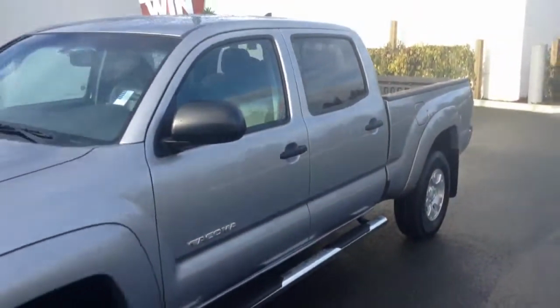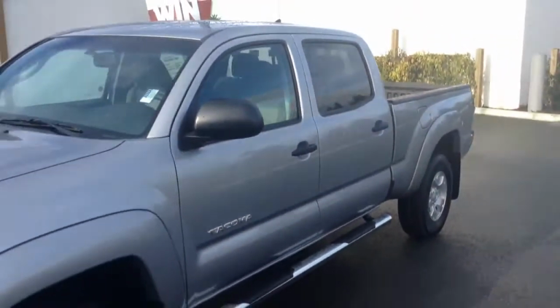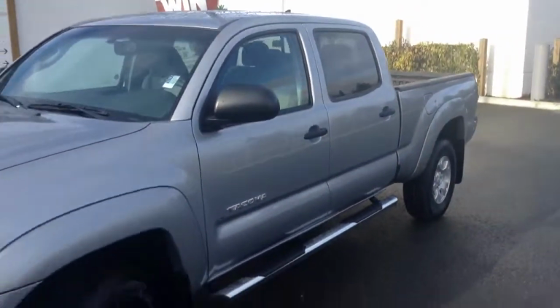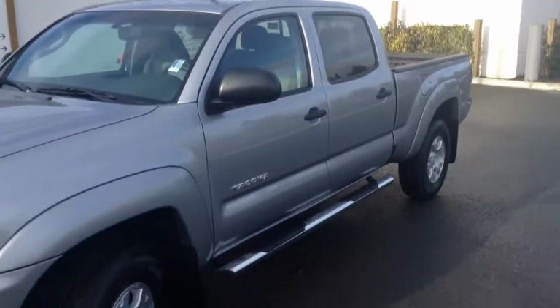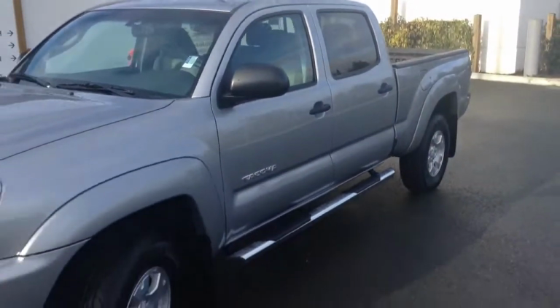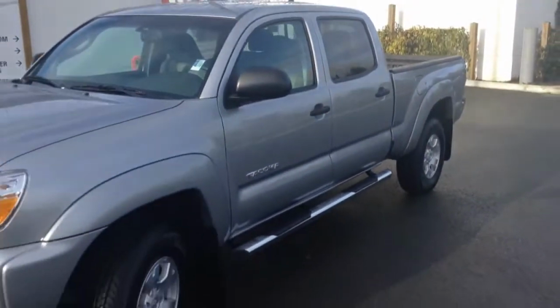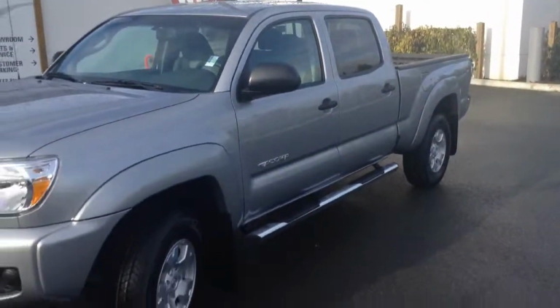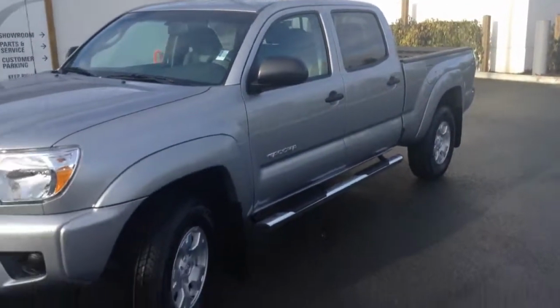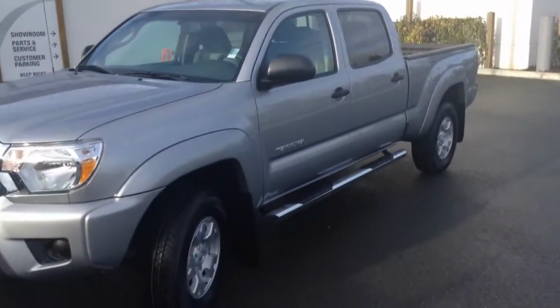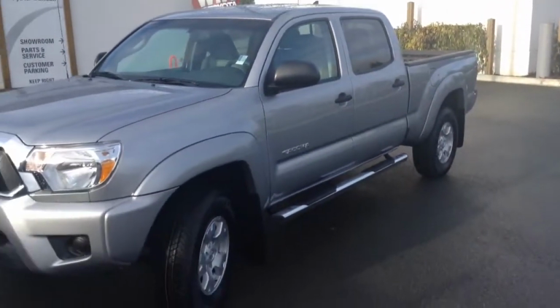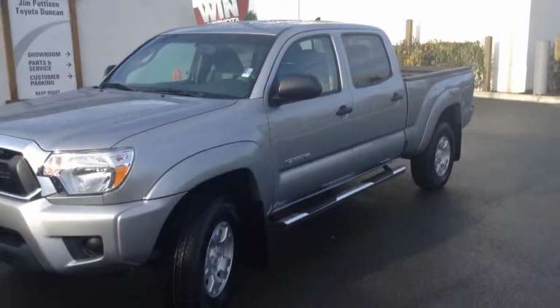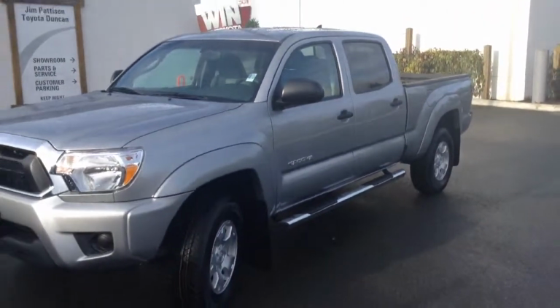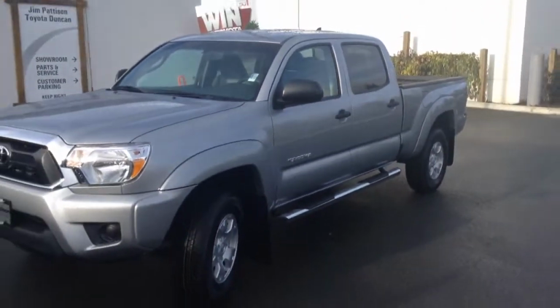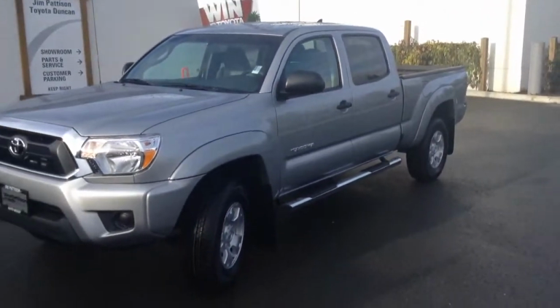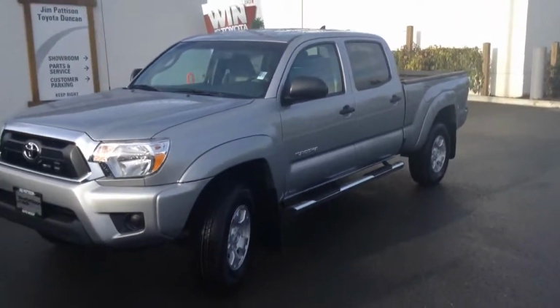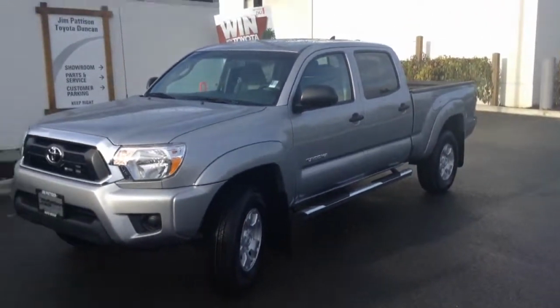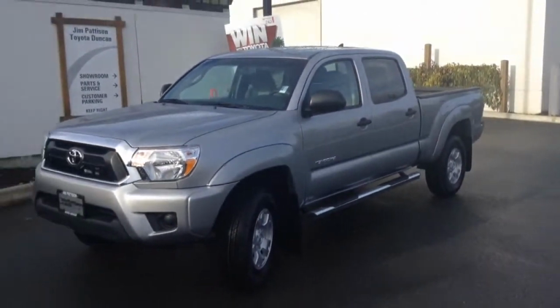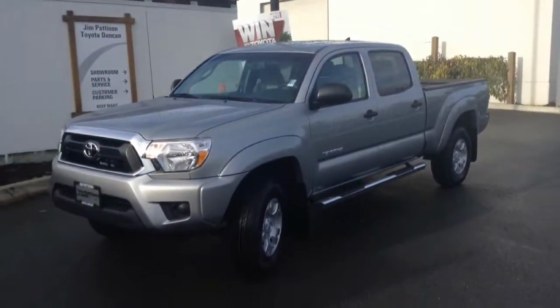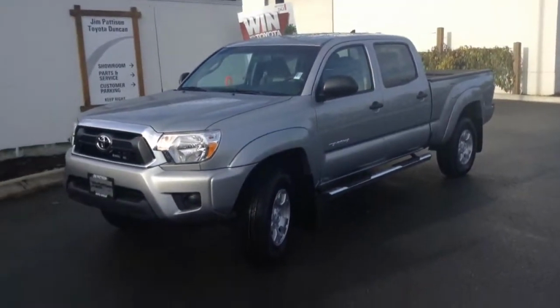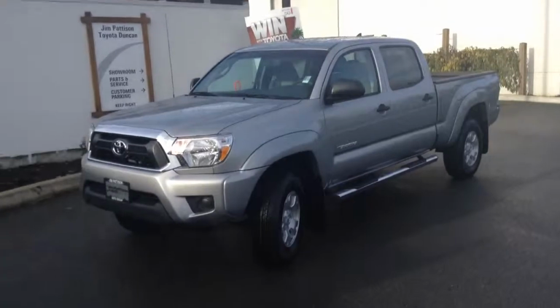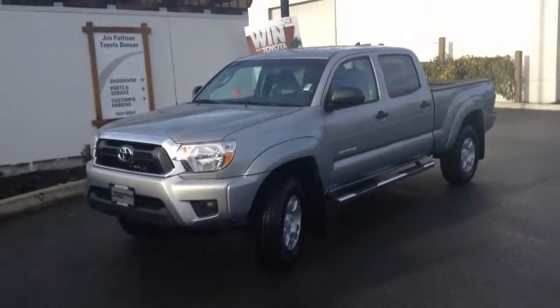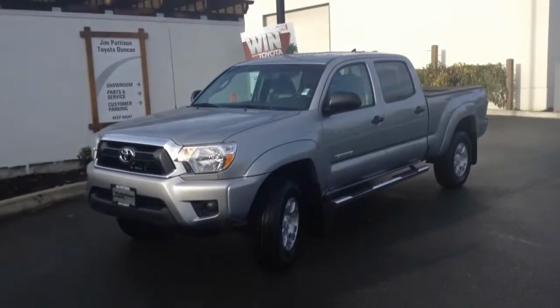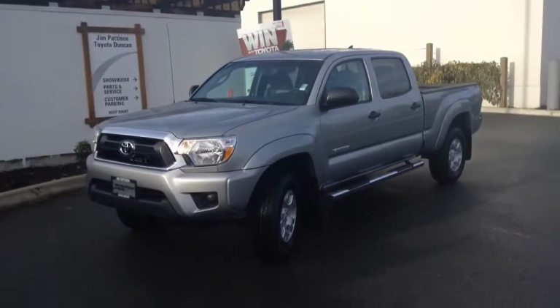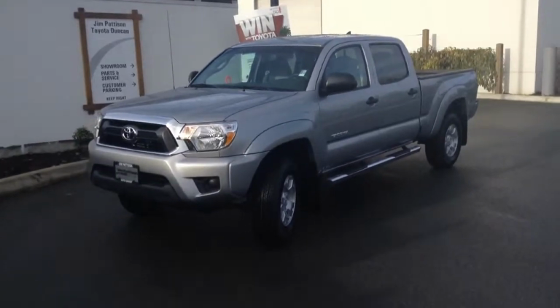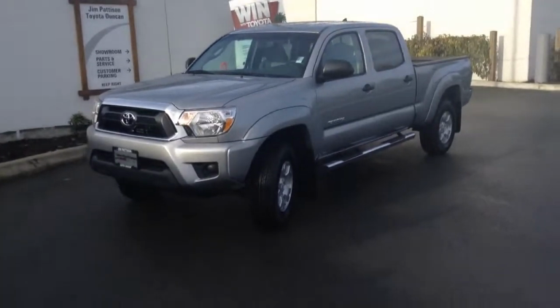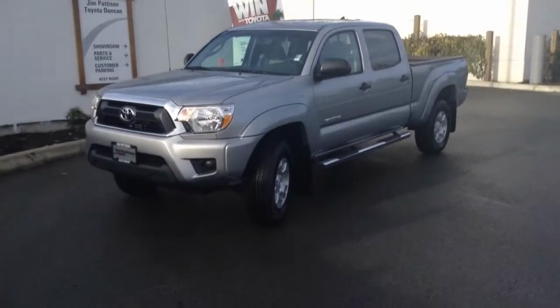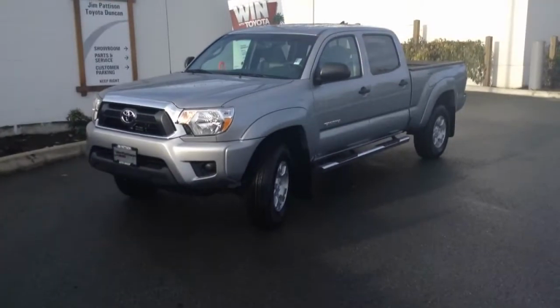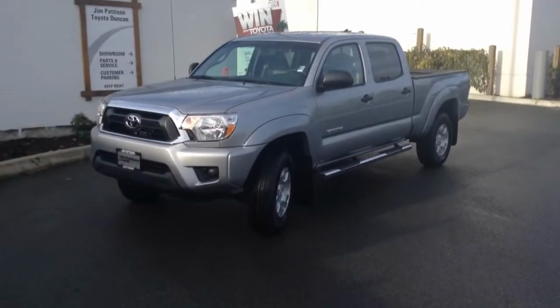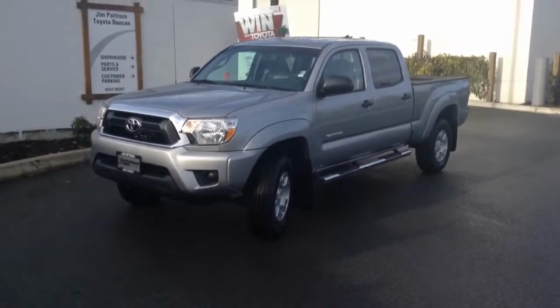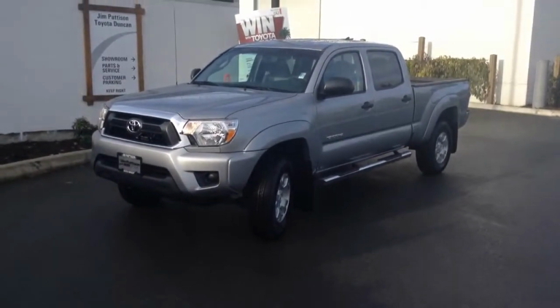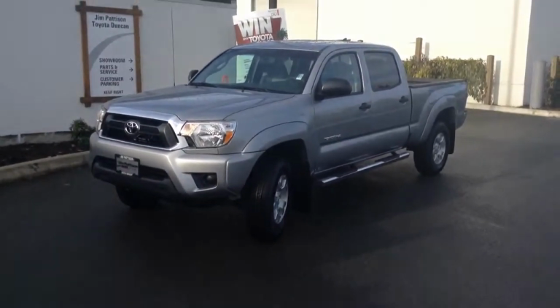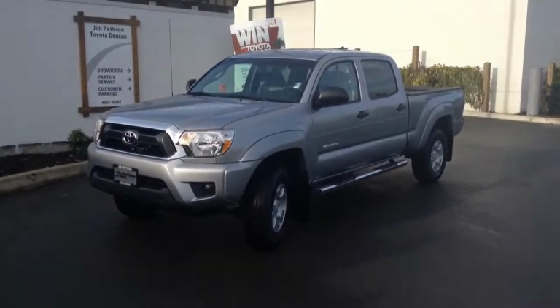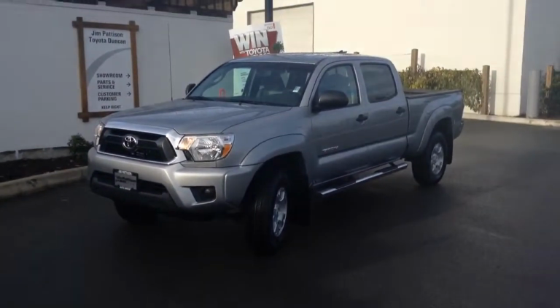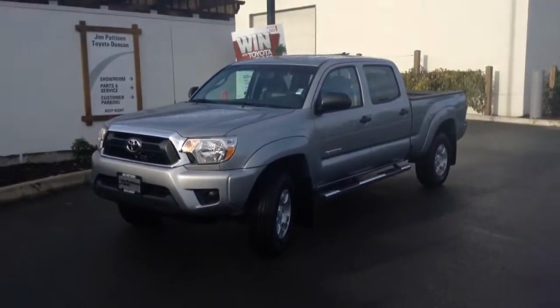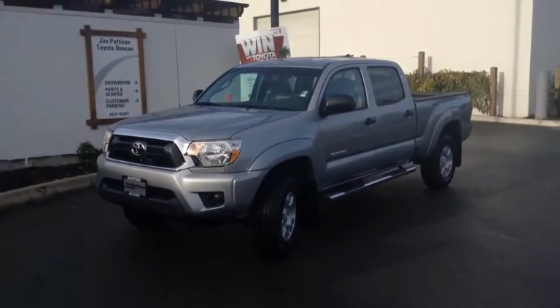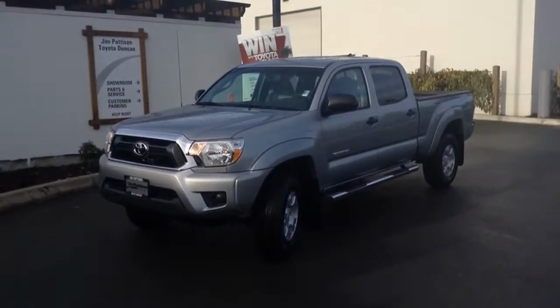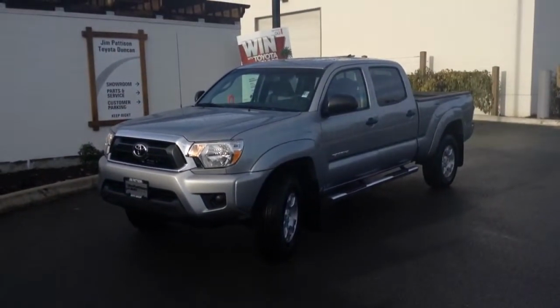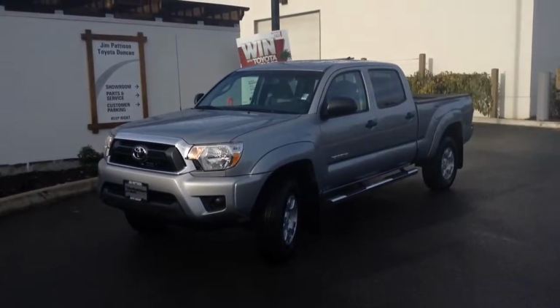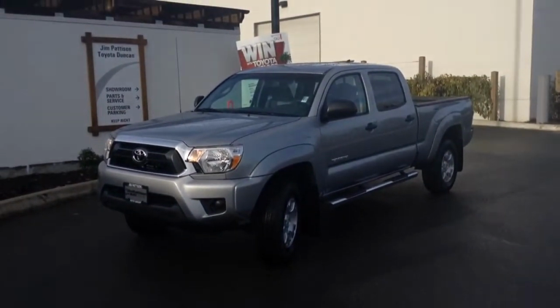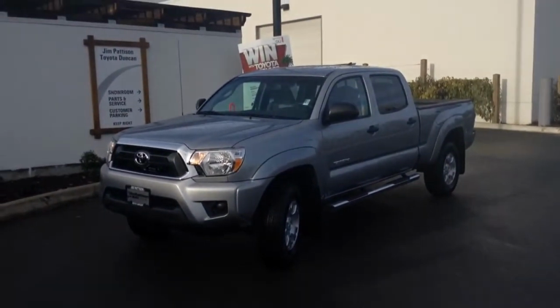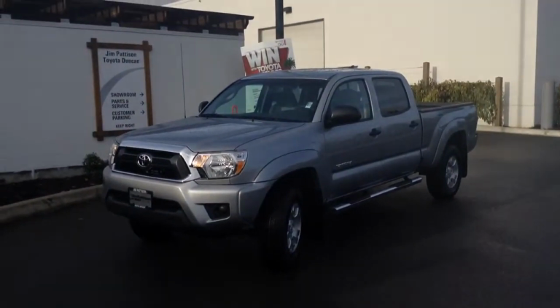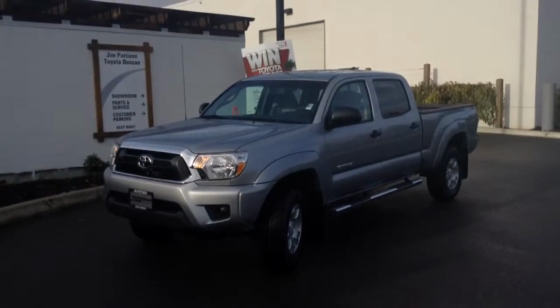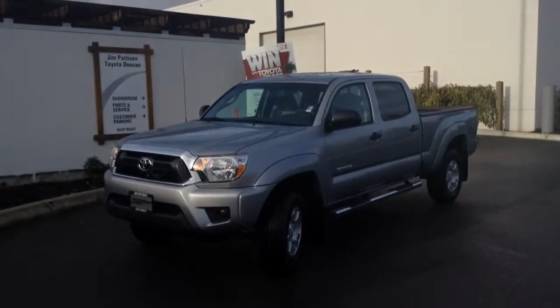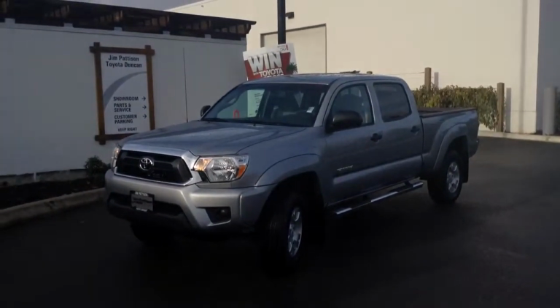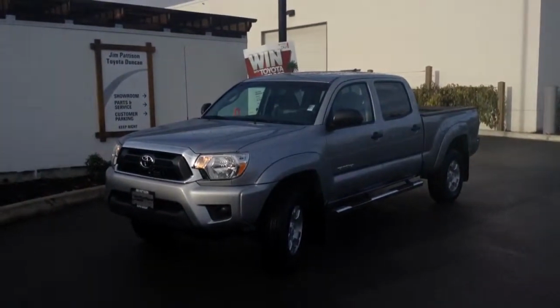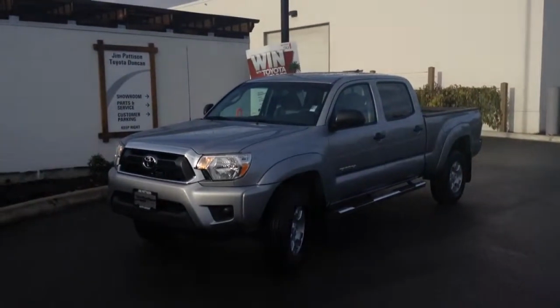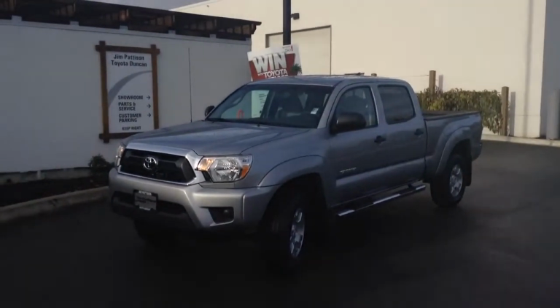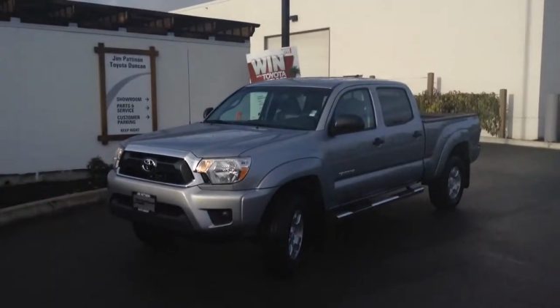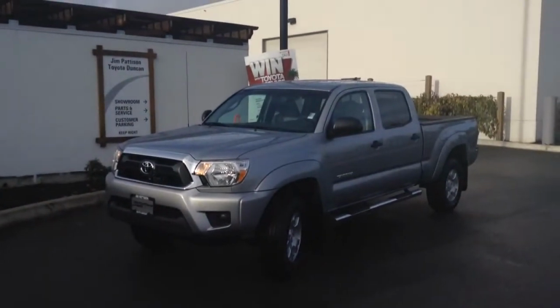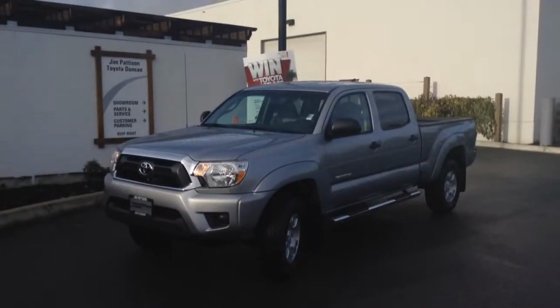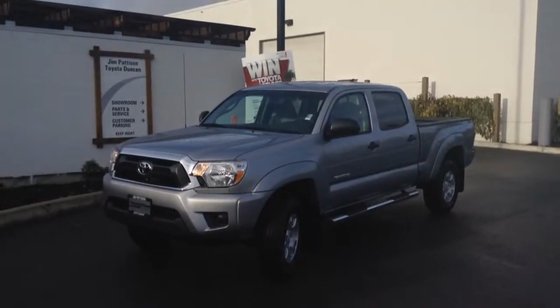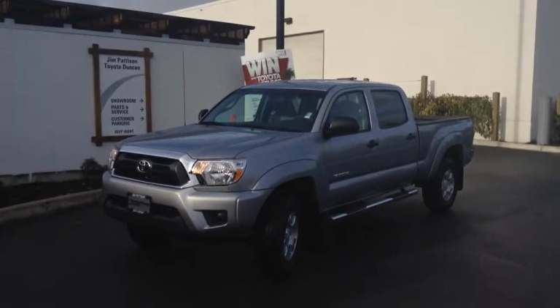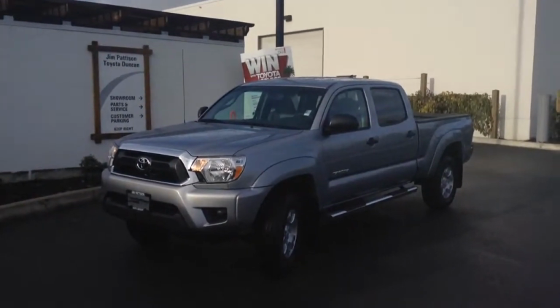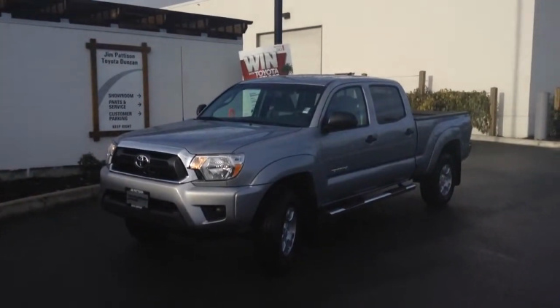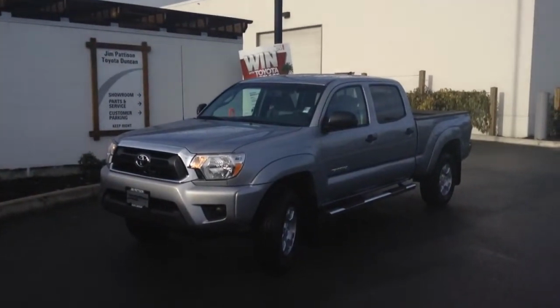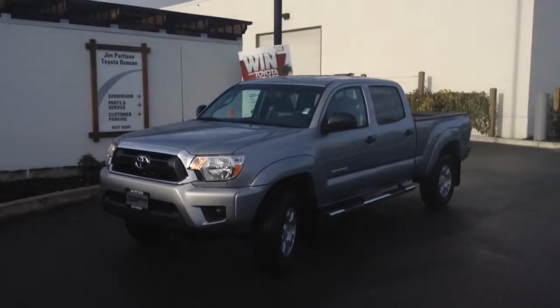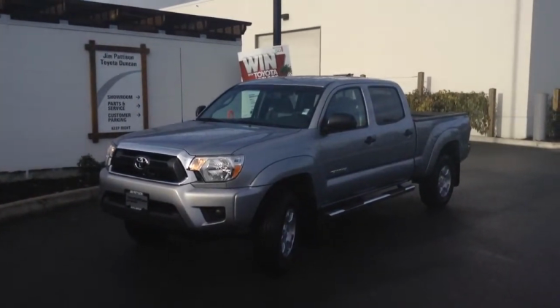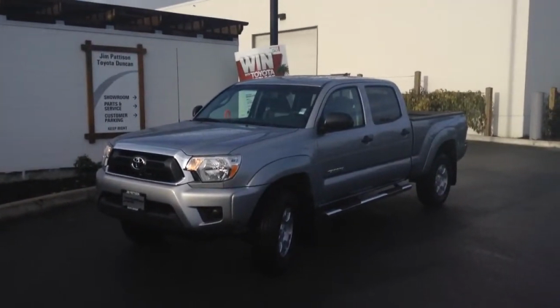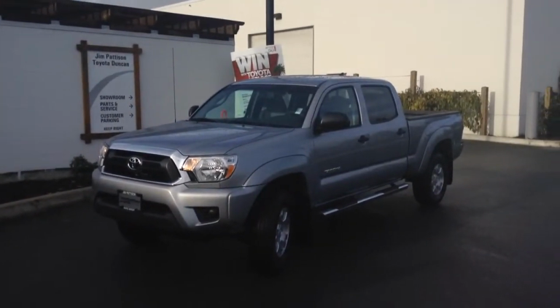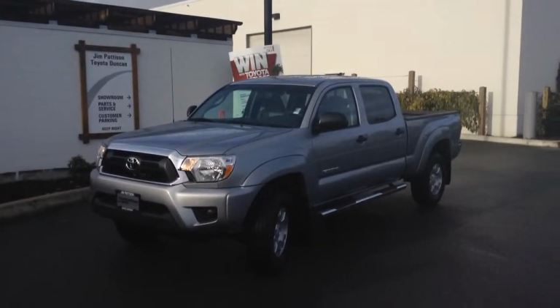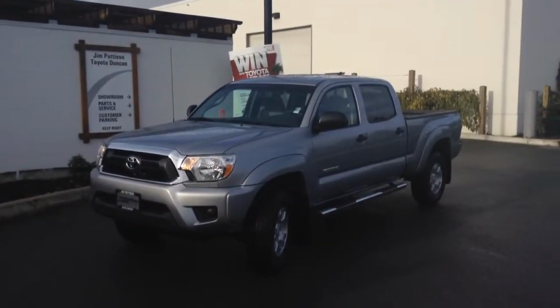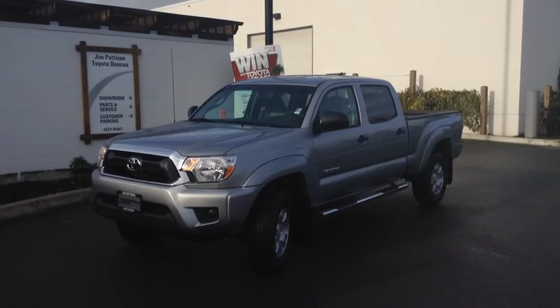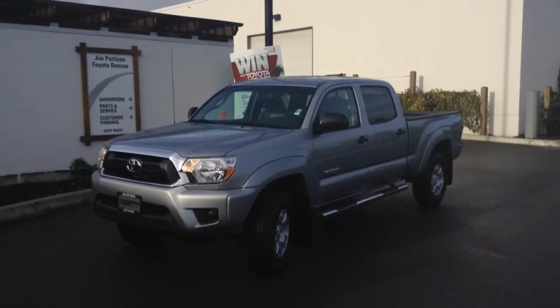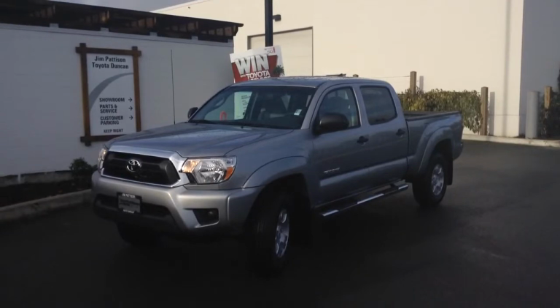So there you have it — that's our 2015 Toyota Tacoma. Again, my name is Brandon Robinson at Jim Pattison Toyota Duncan. I look forward to seeing you again soon.